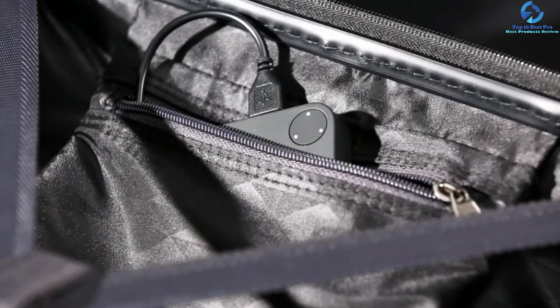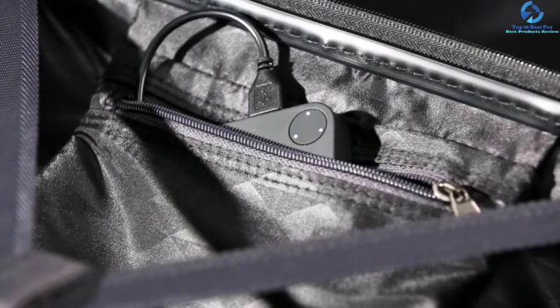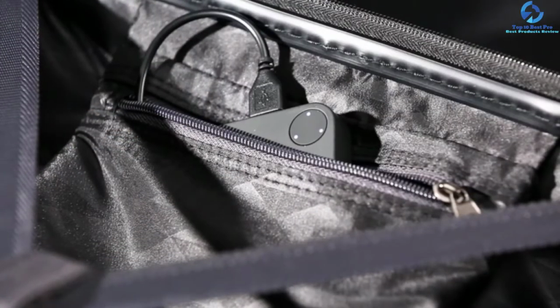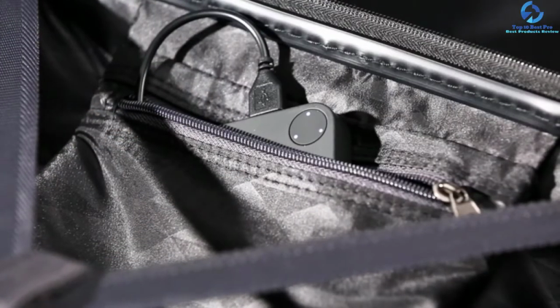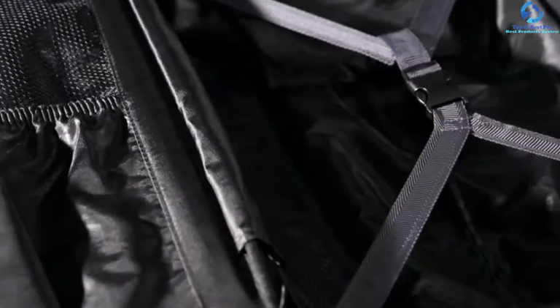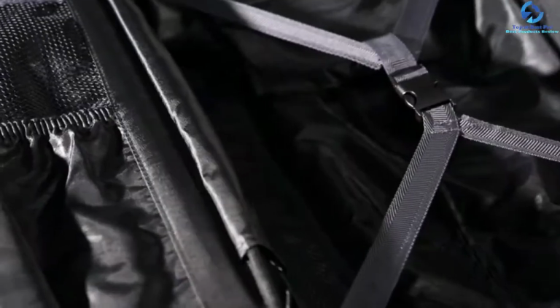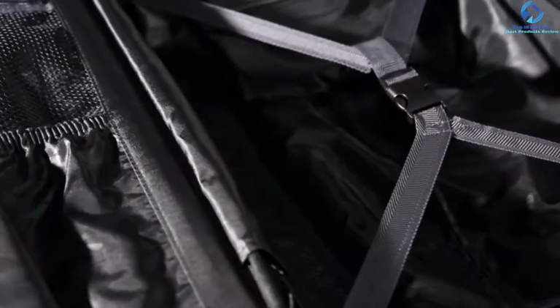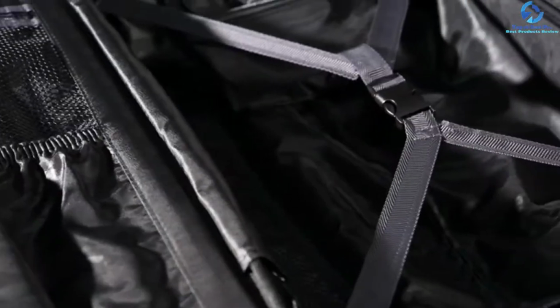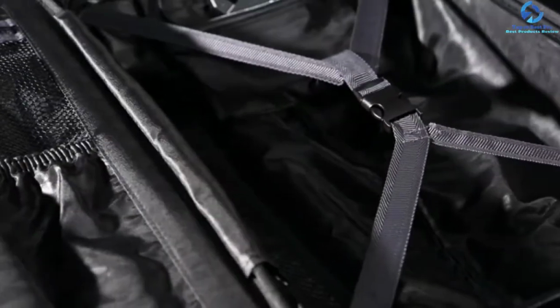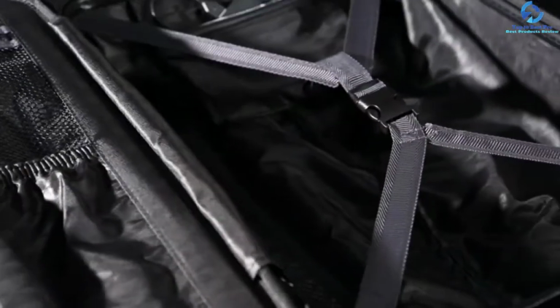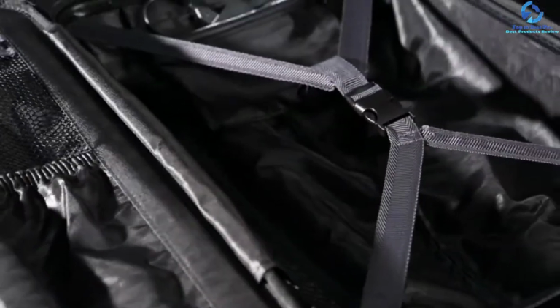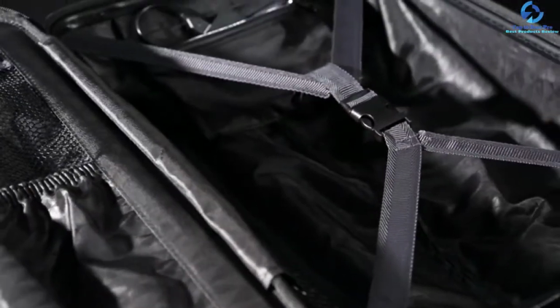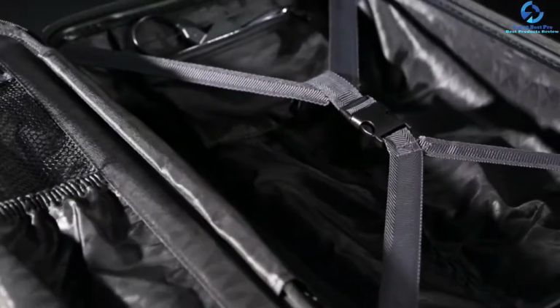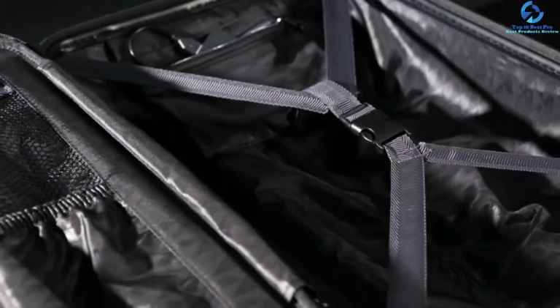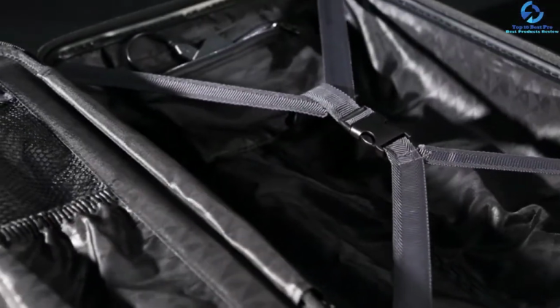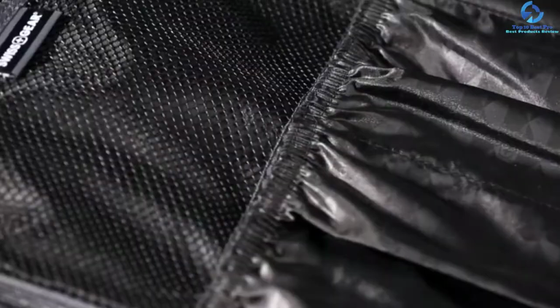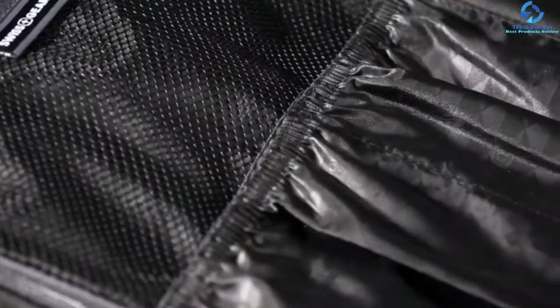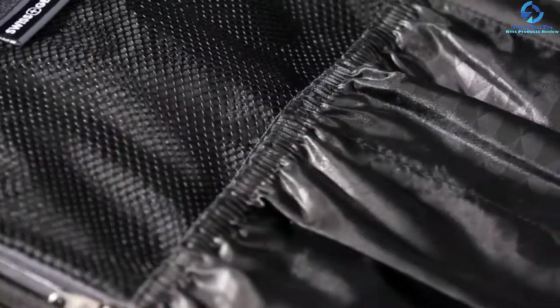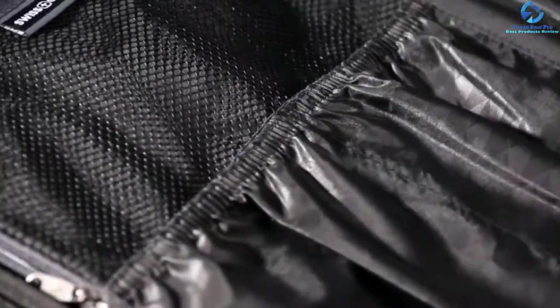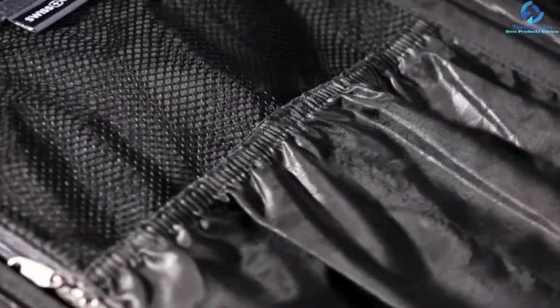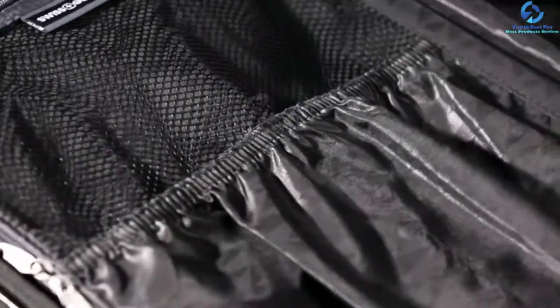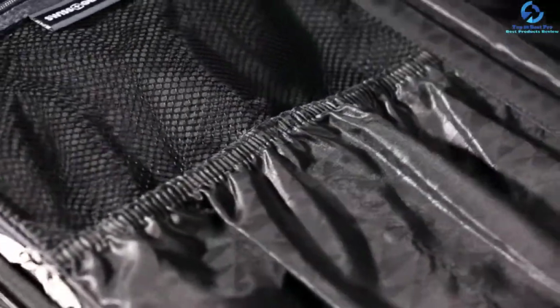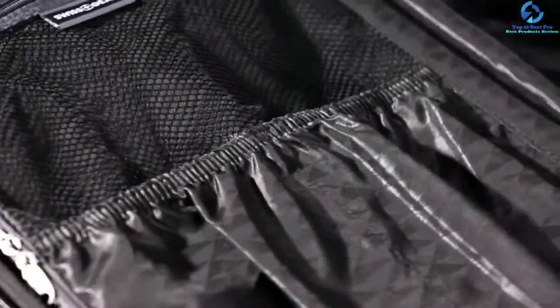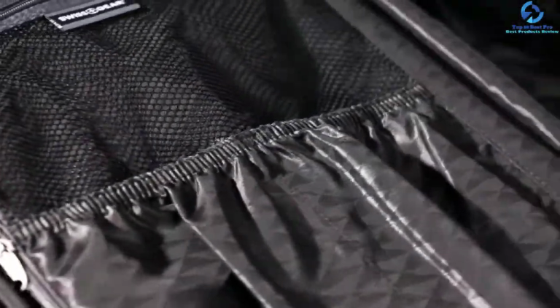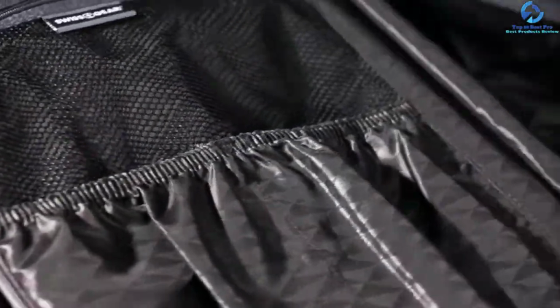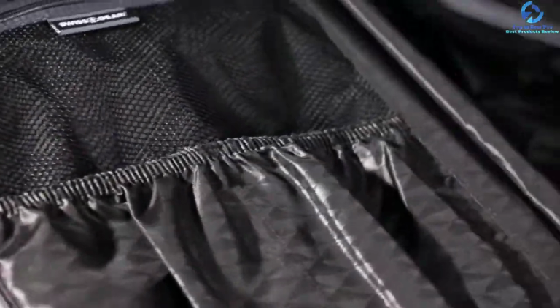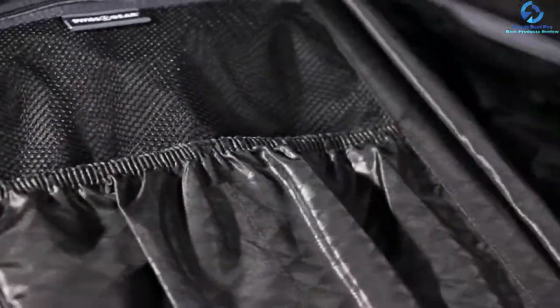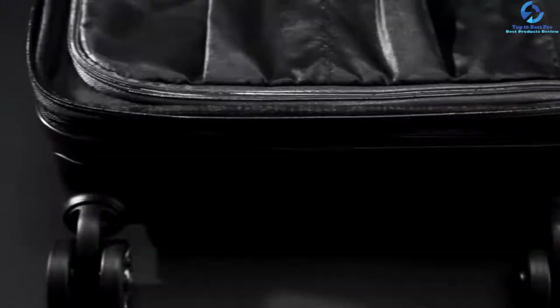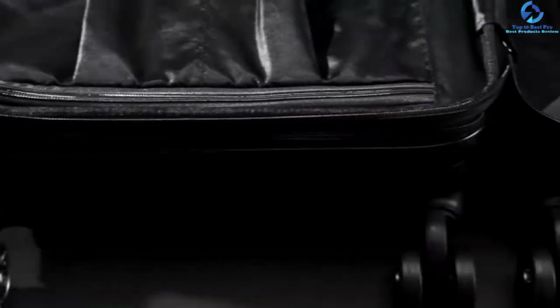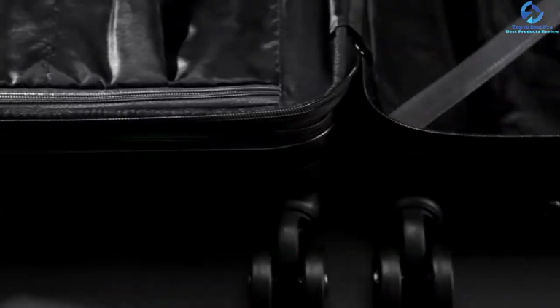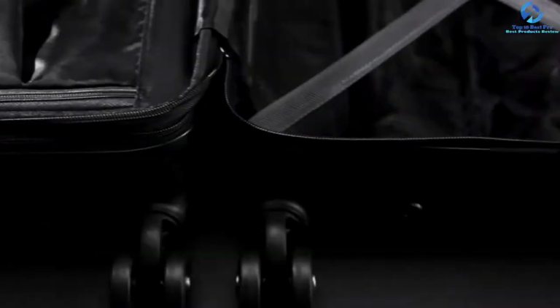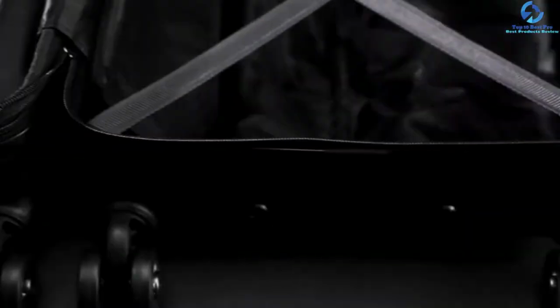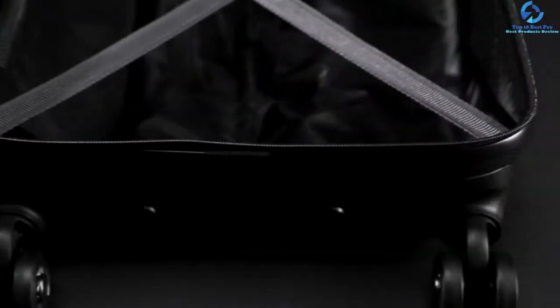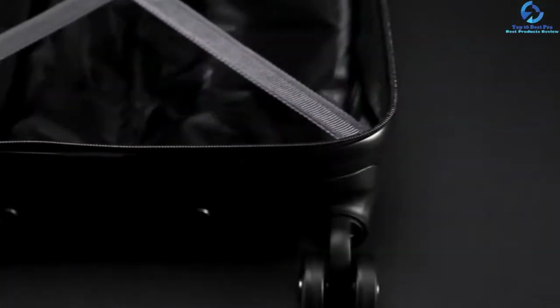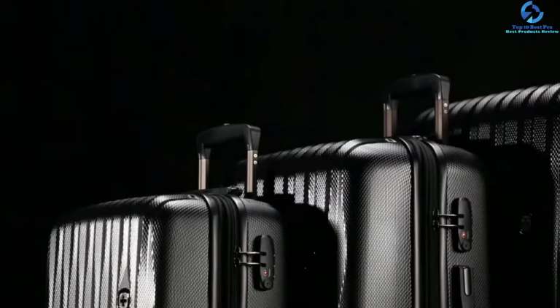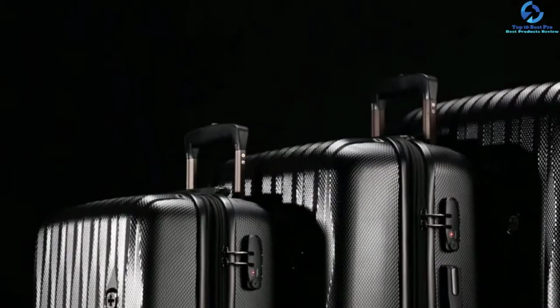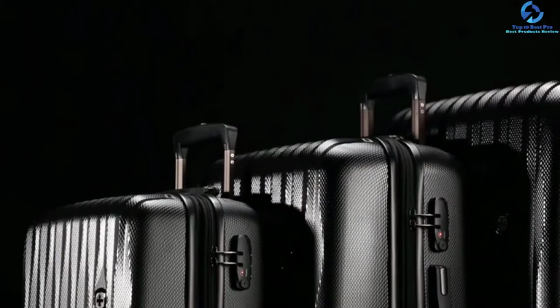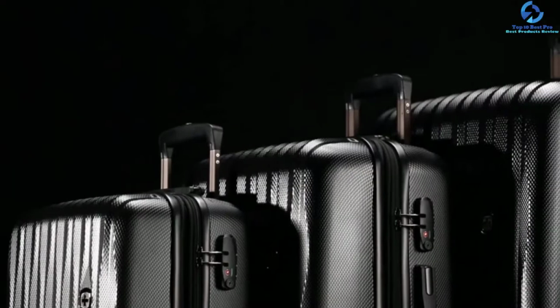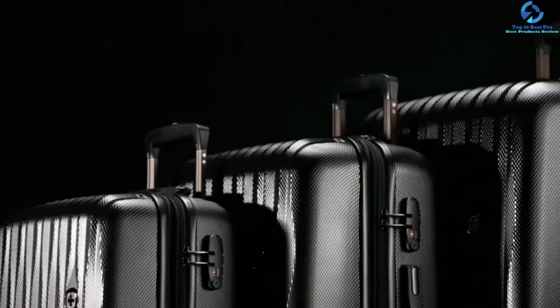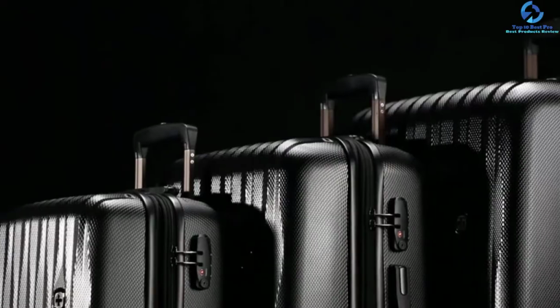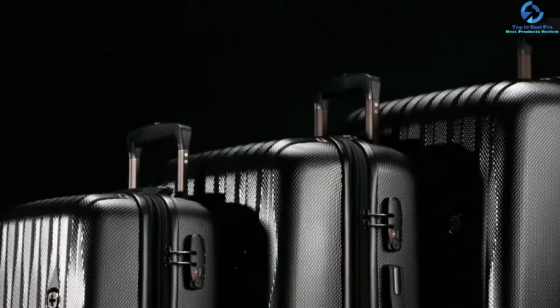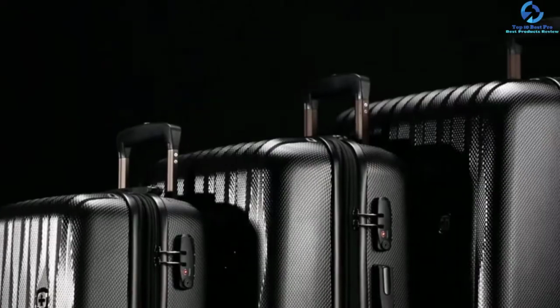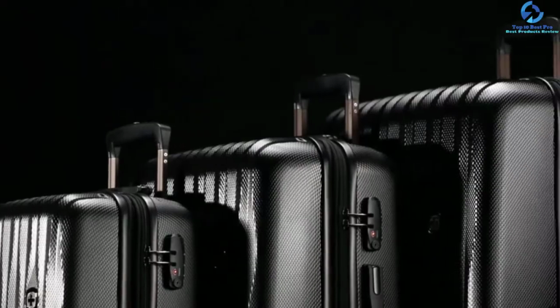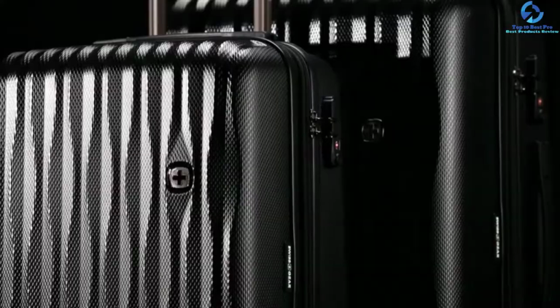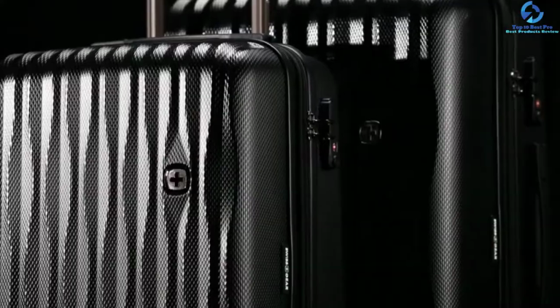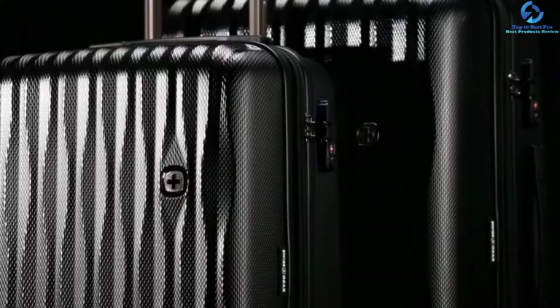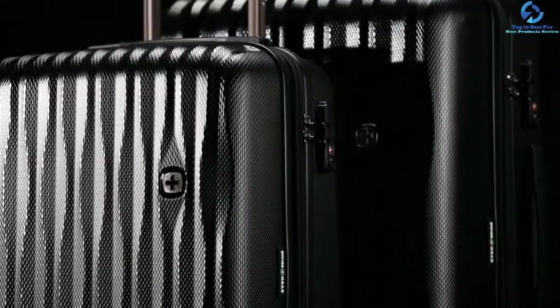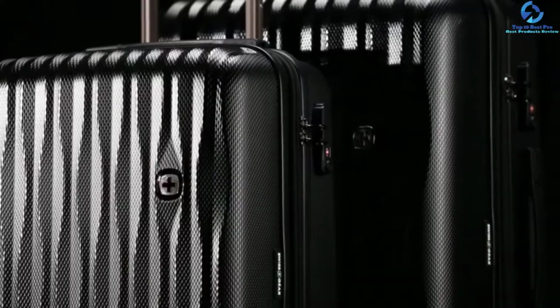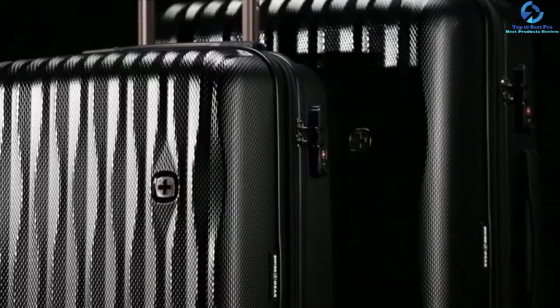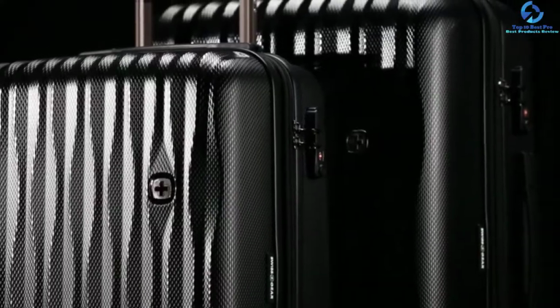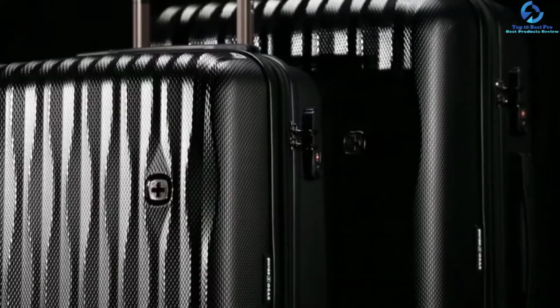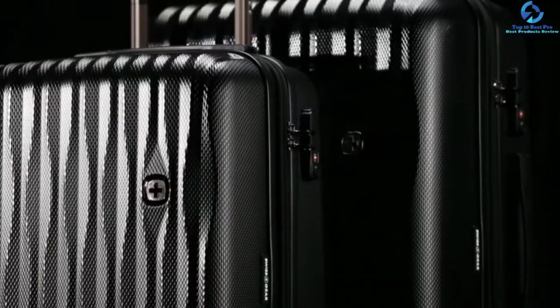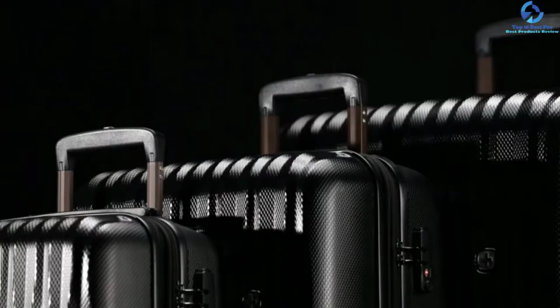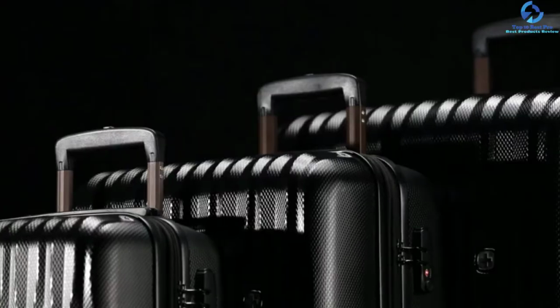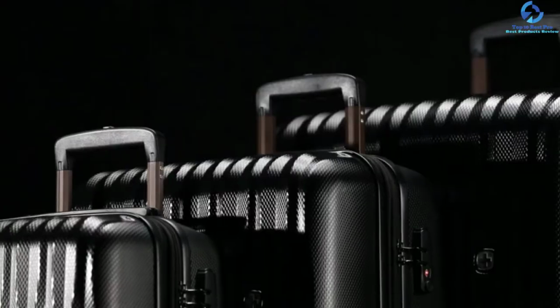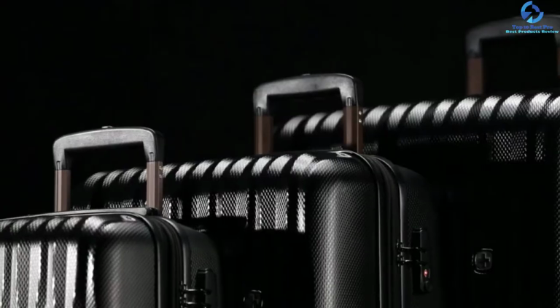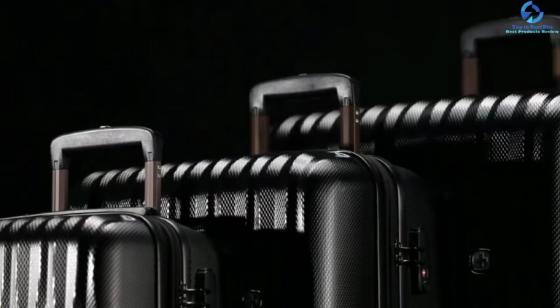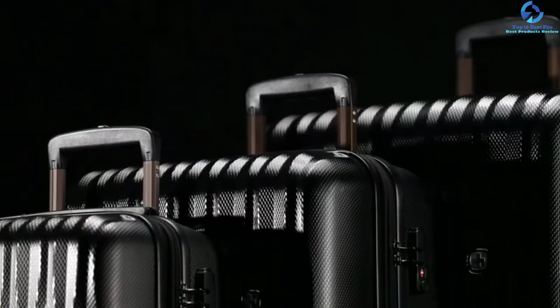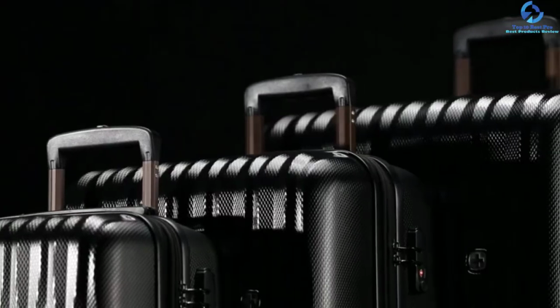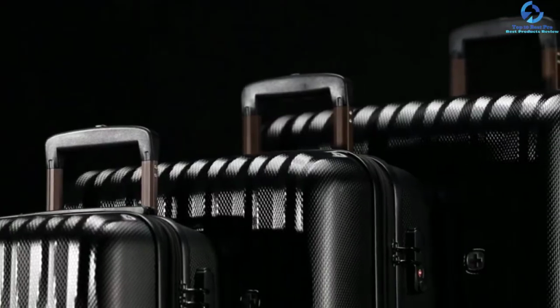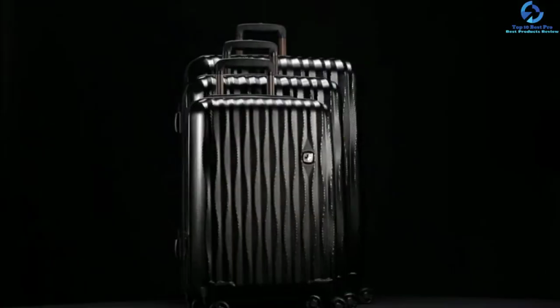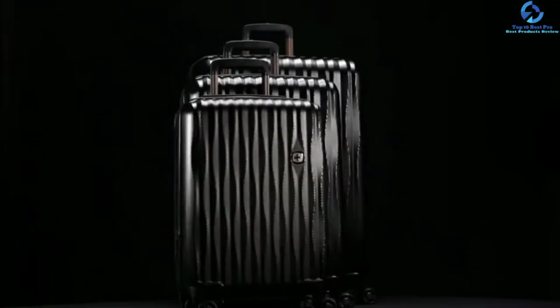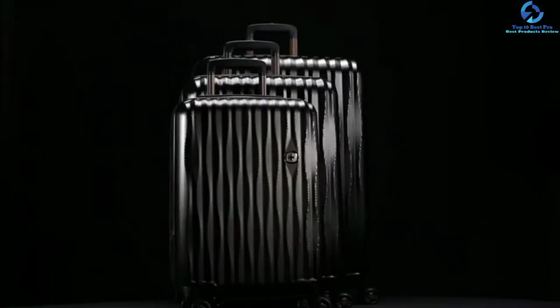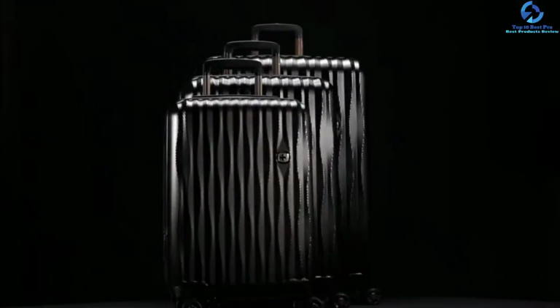Additionally, the bag has 8 wheels that rotate 360 degrees and thus becomes easy to move with while traveling.